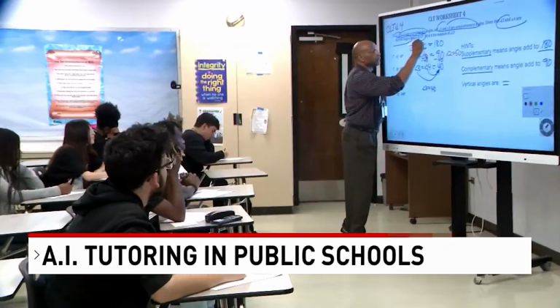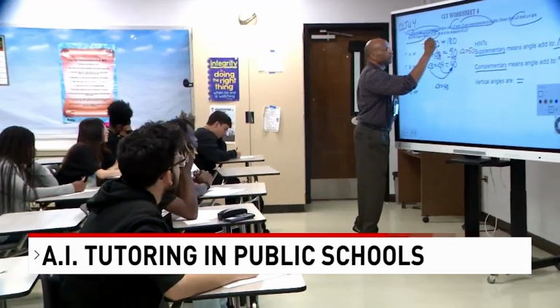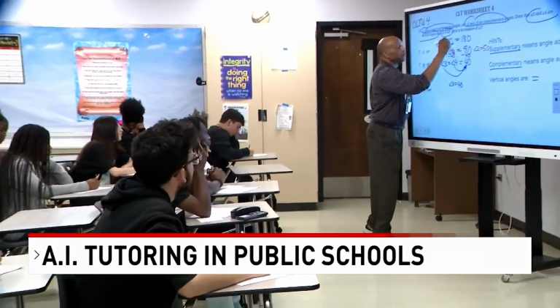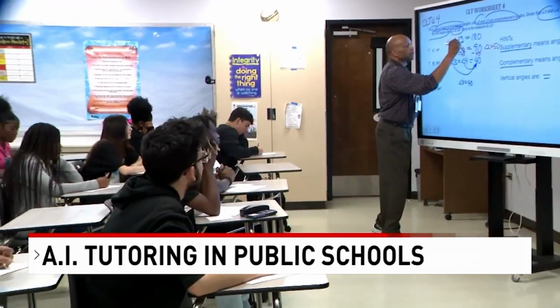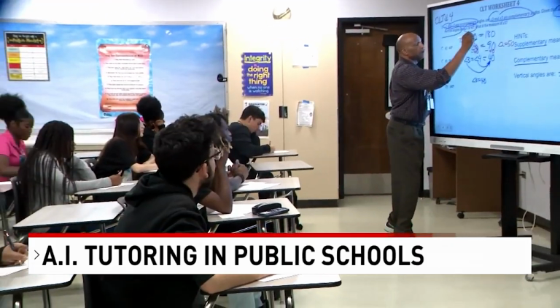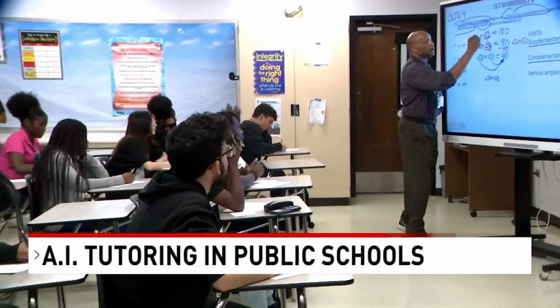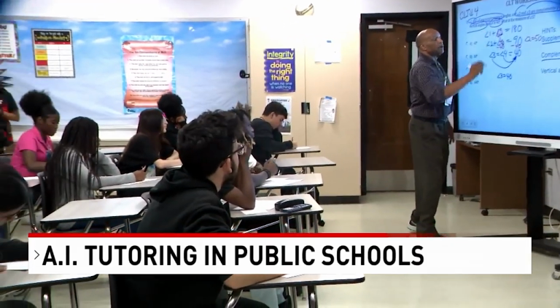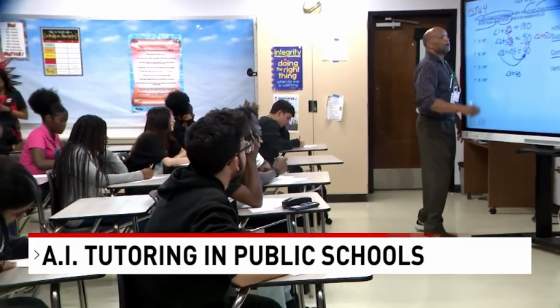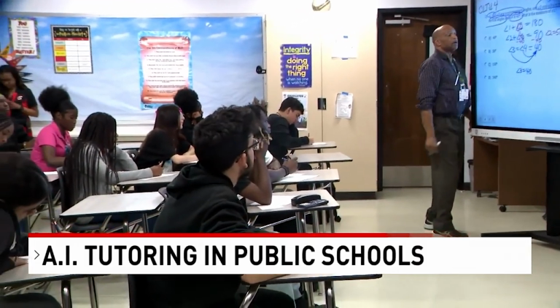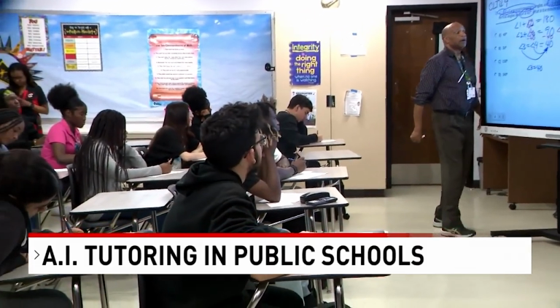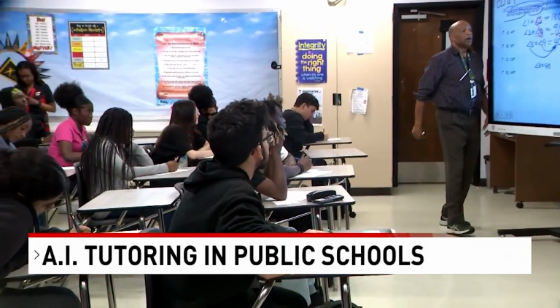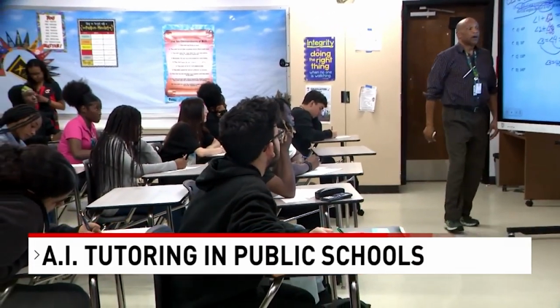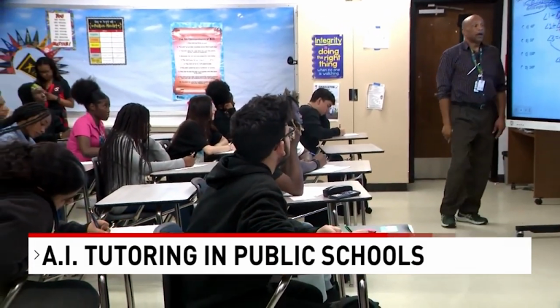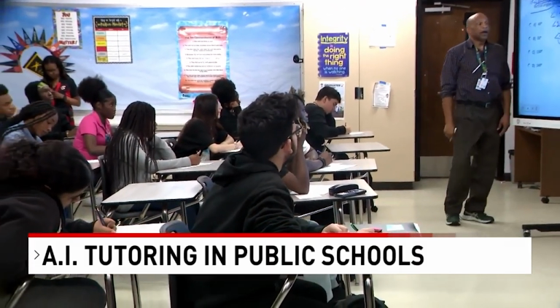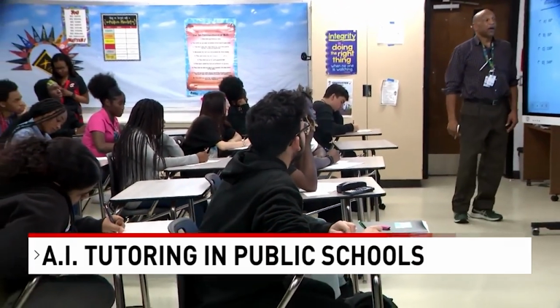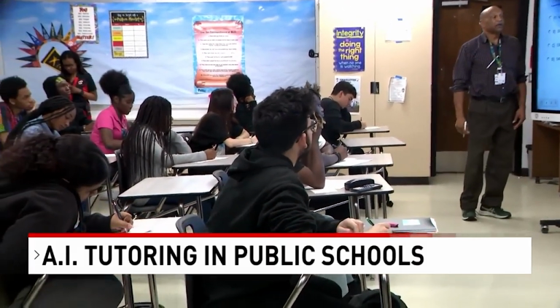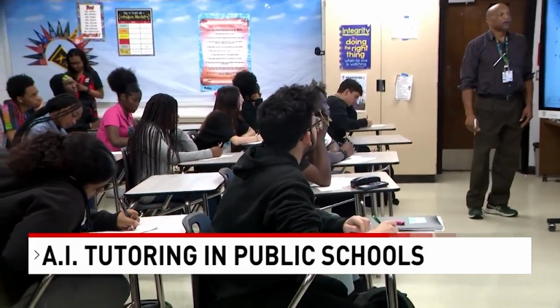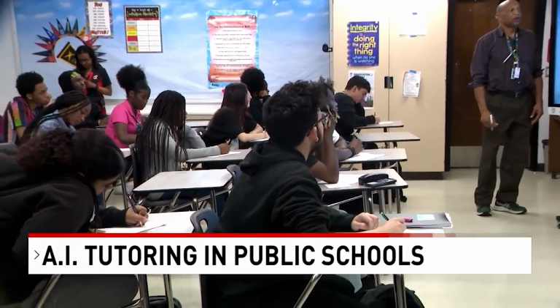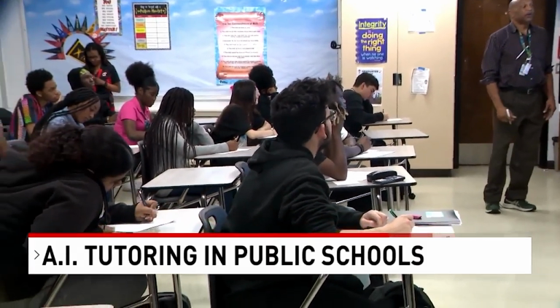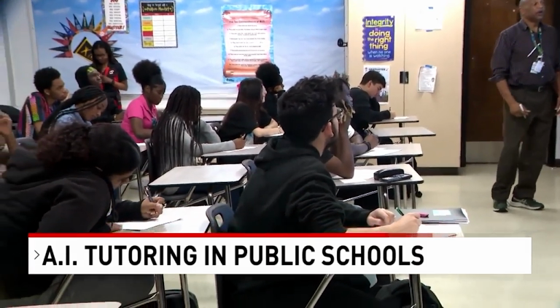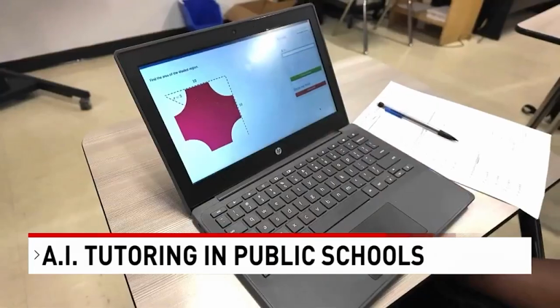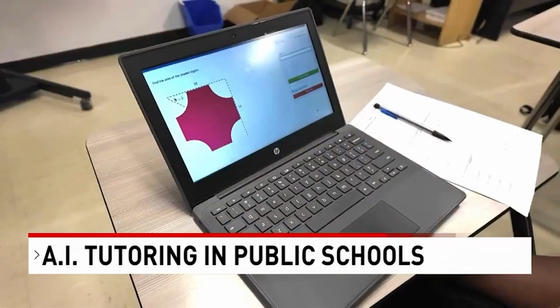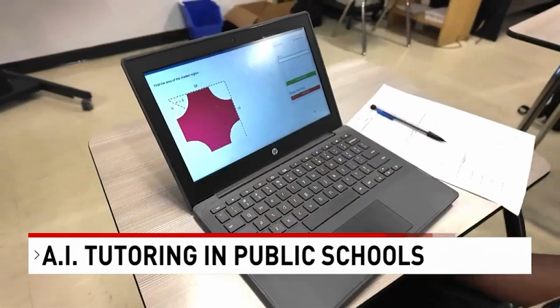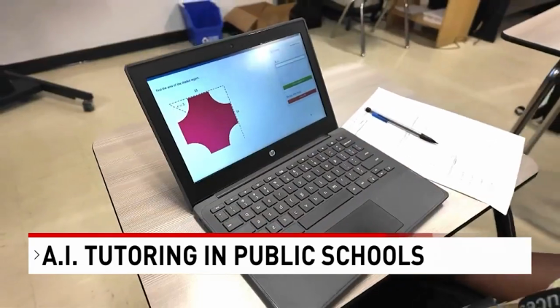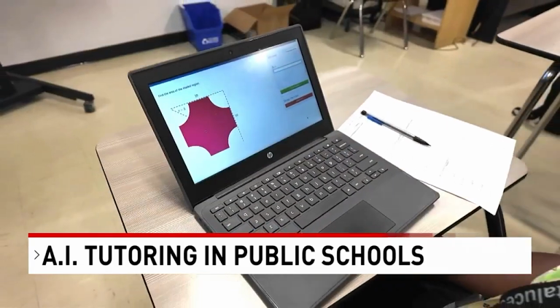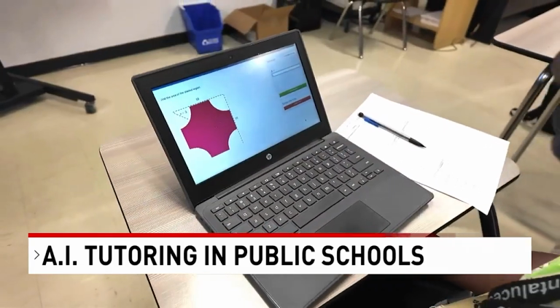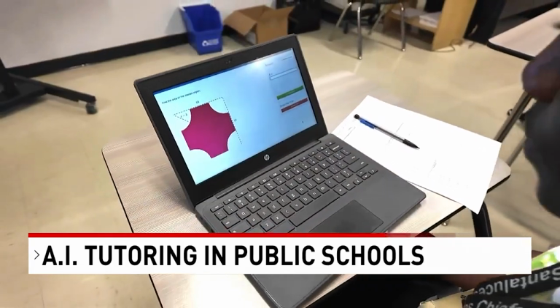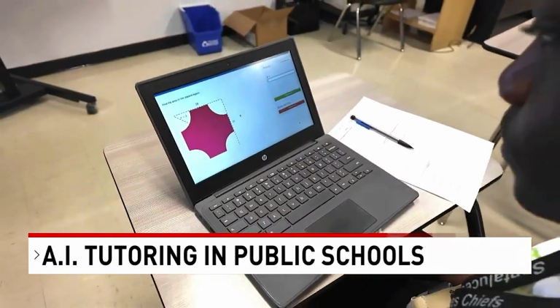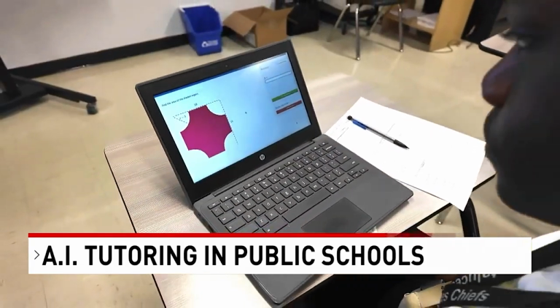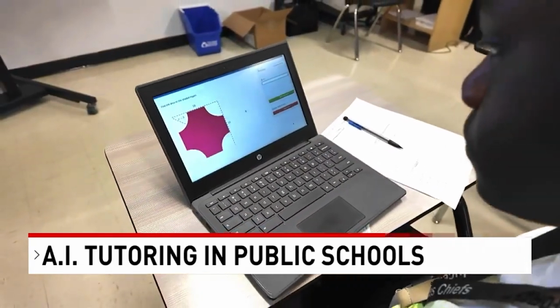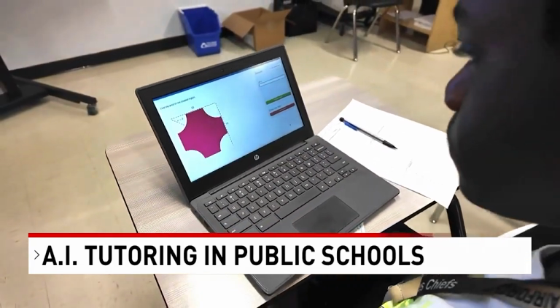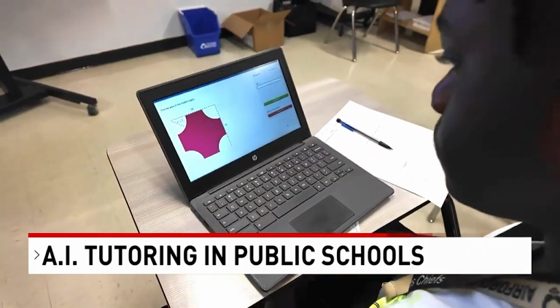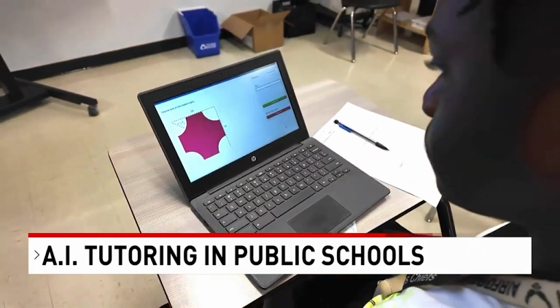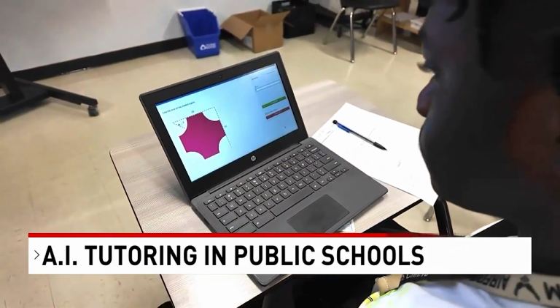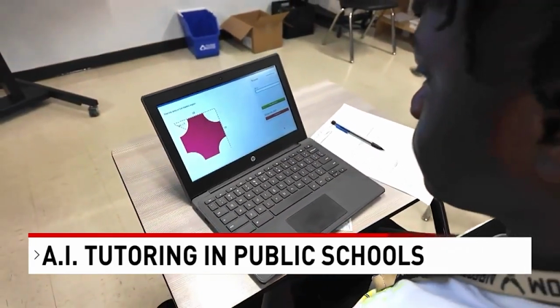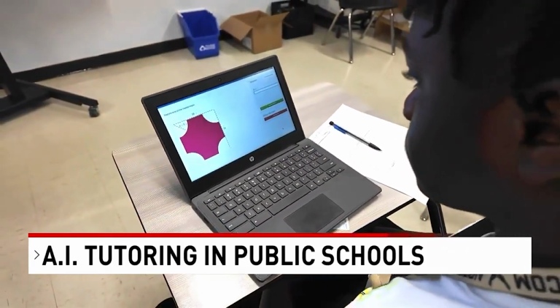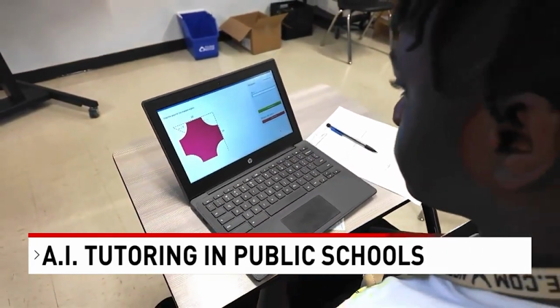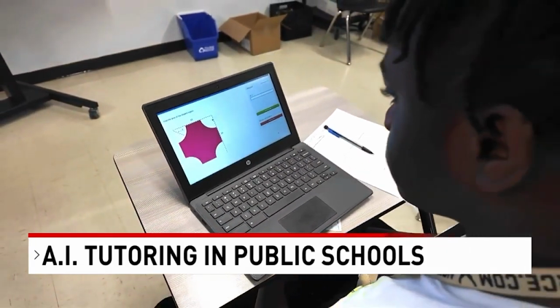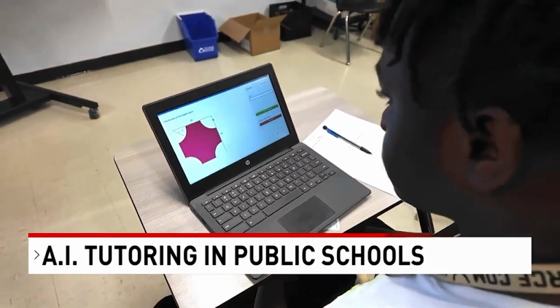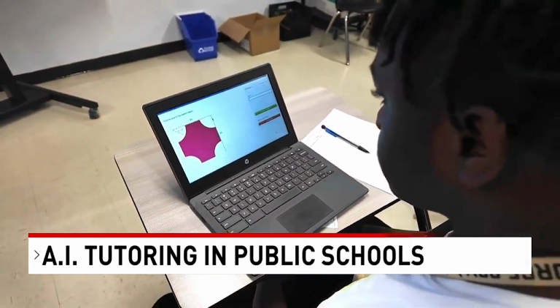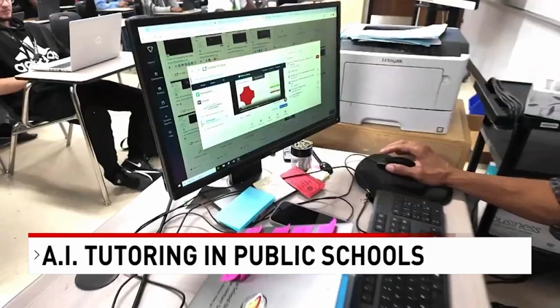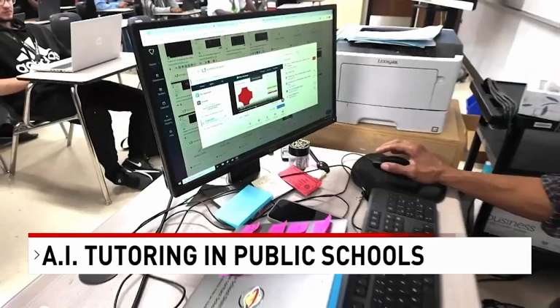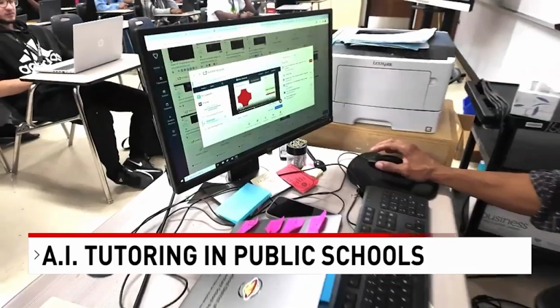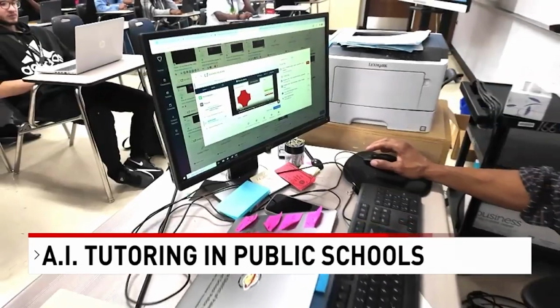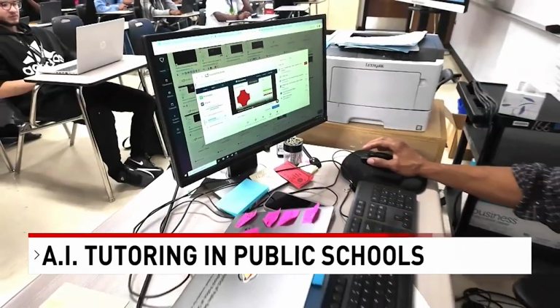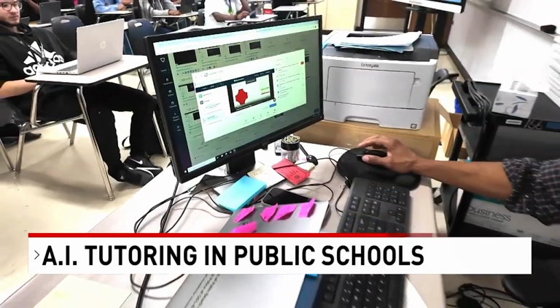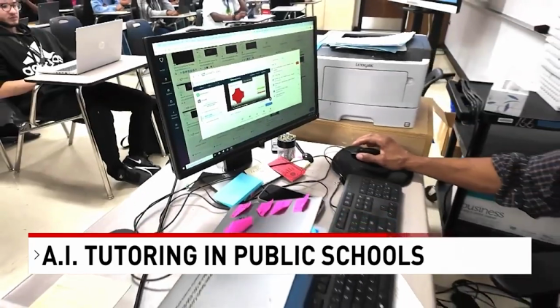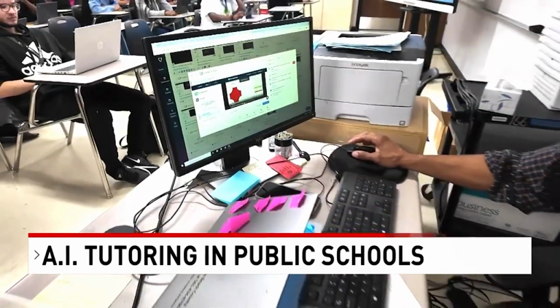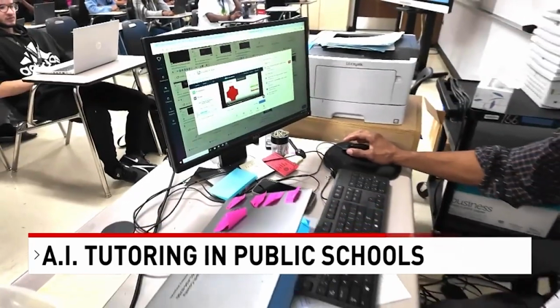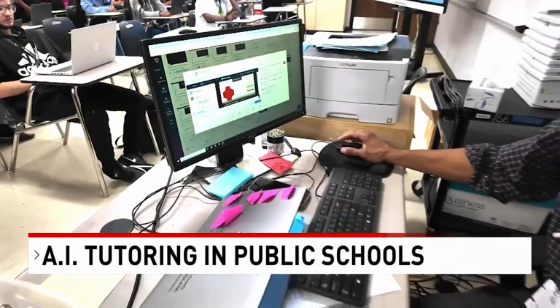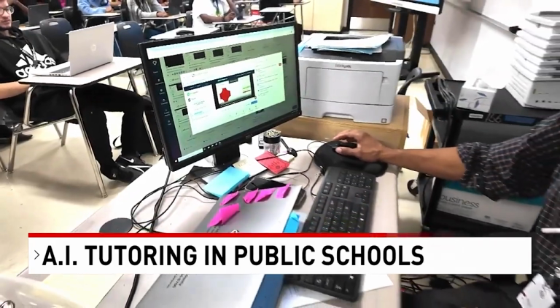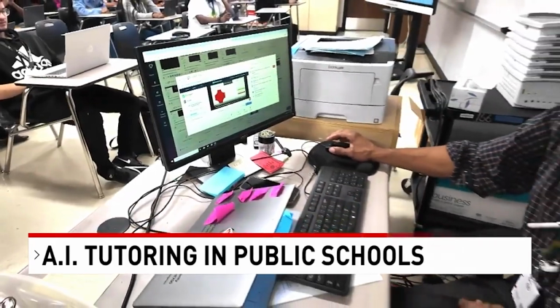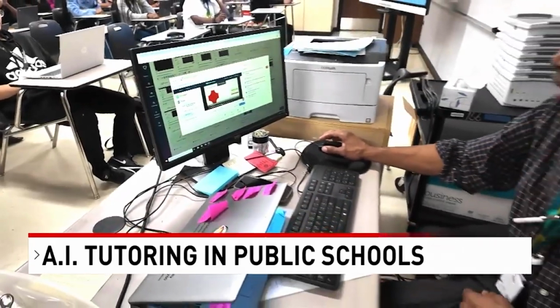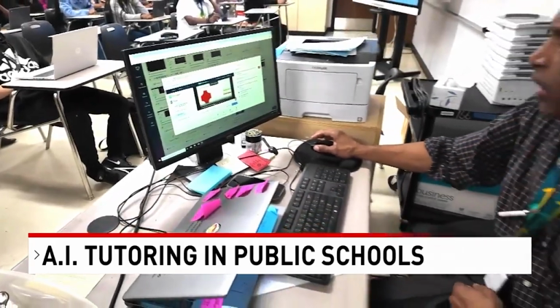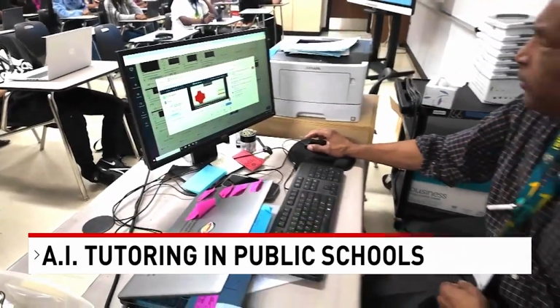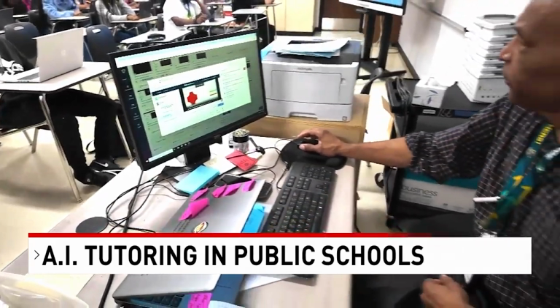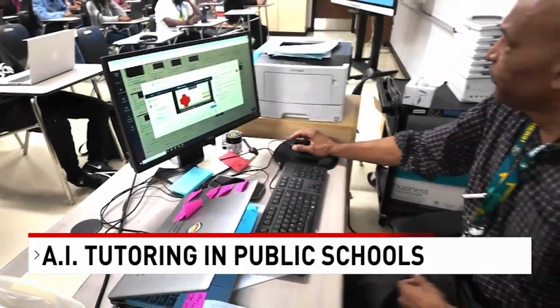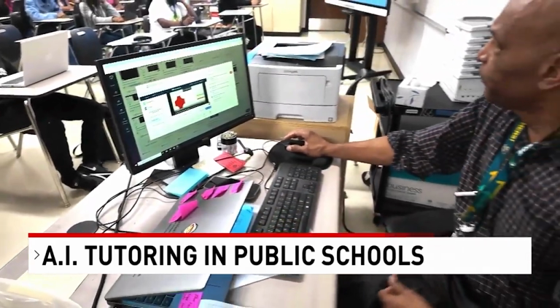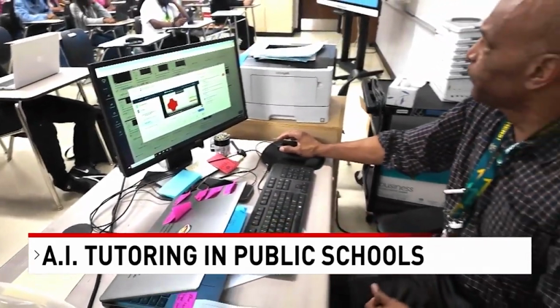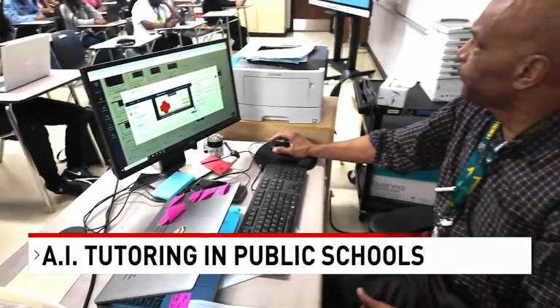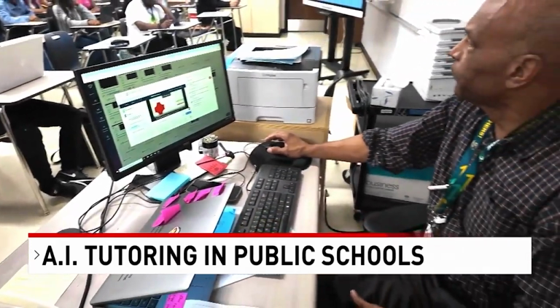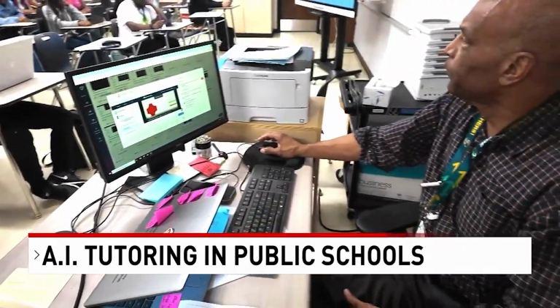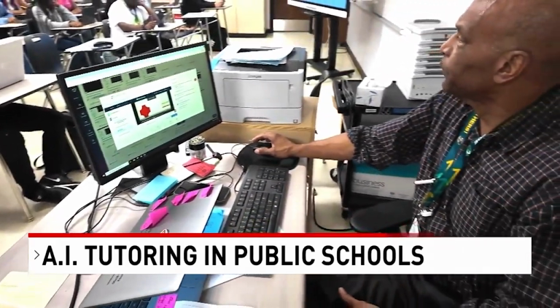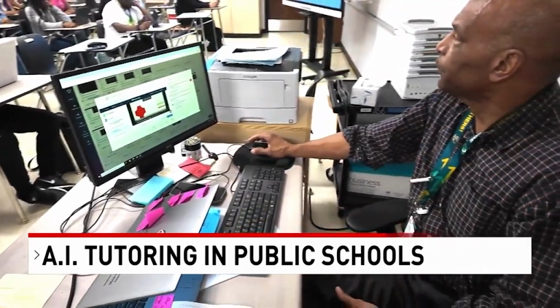The program covers all subjects, providing personalized learning and tutoring for students, along with lesson planning and grading tools for teachers.